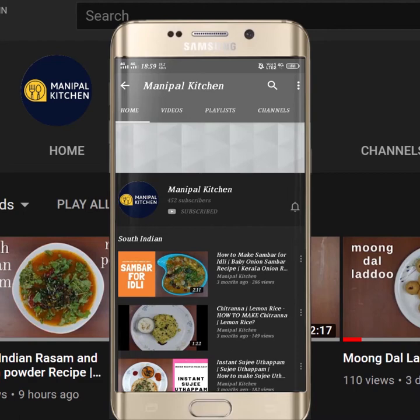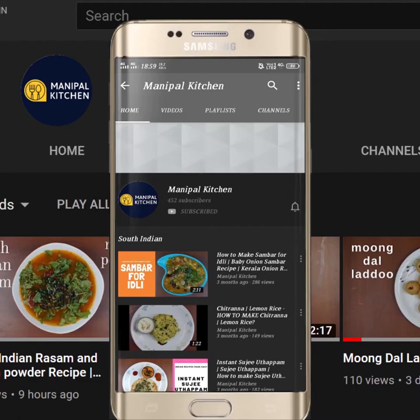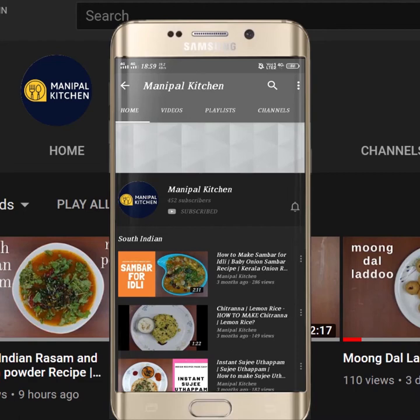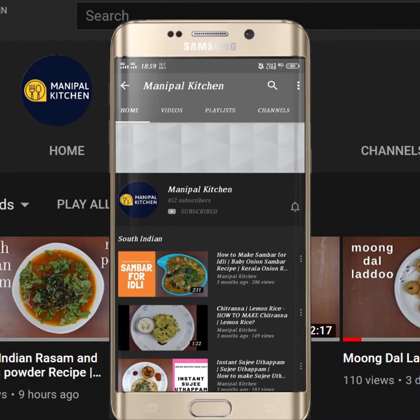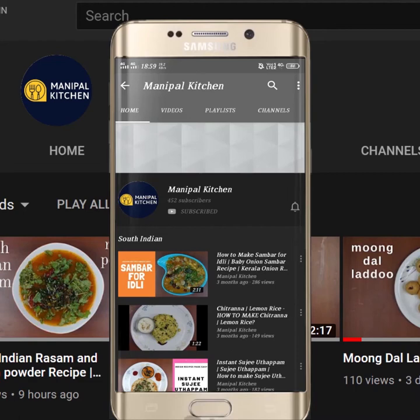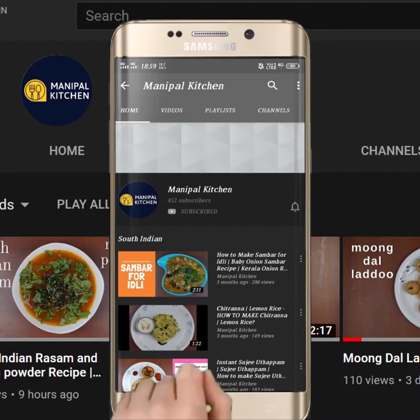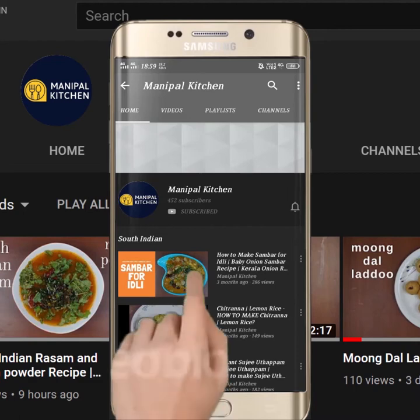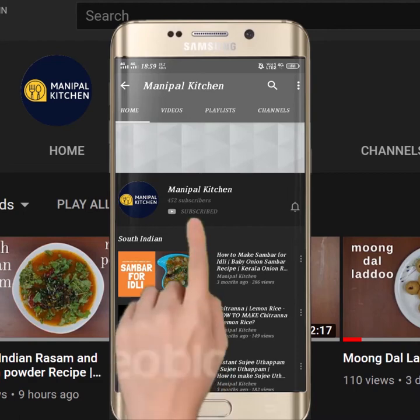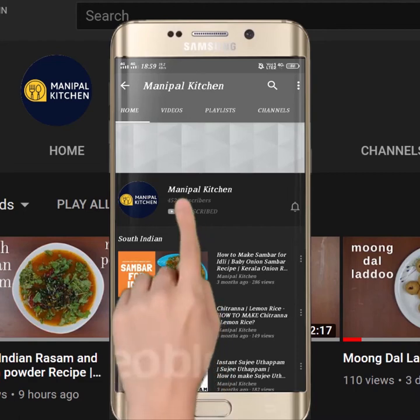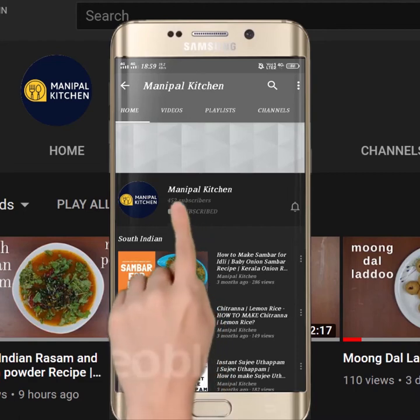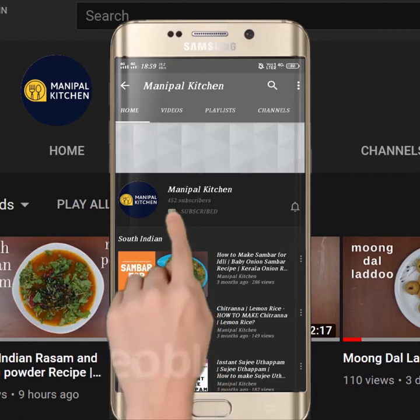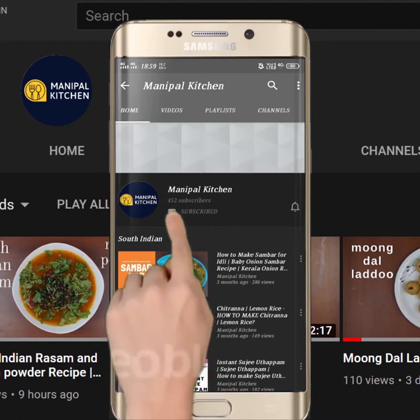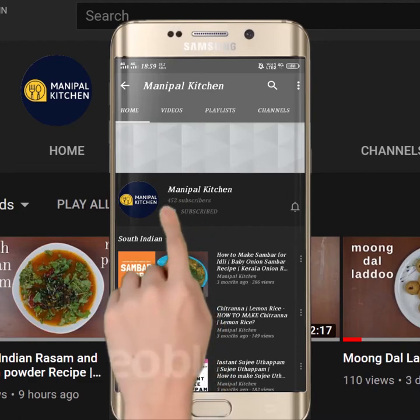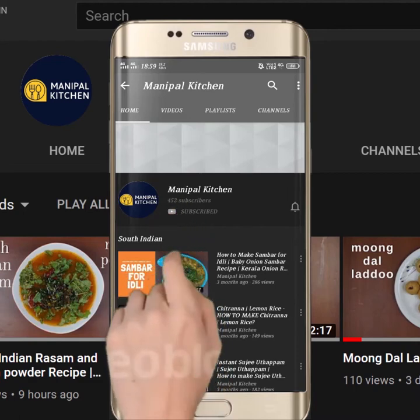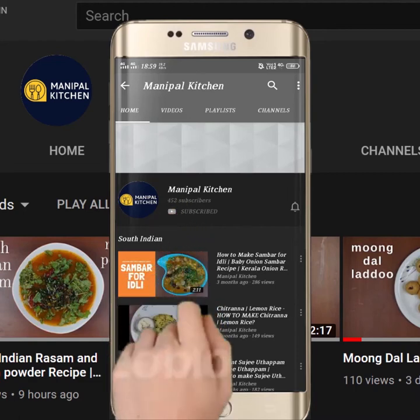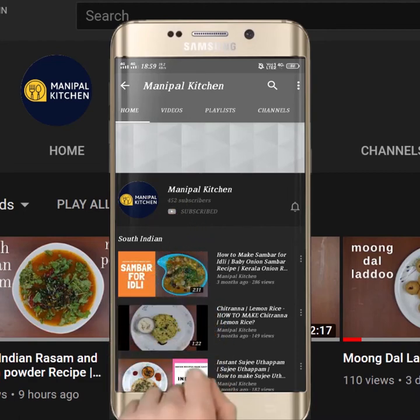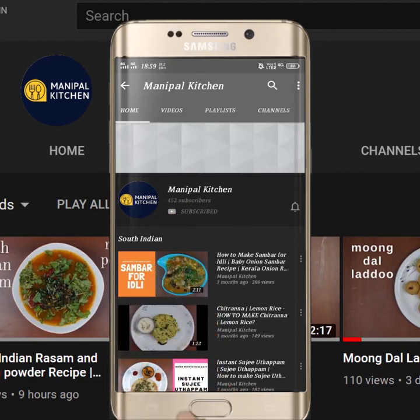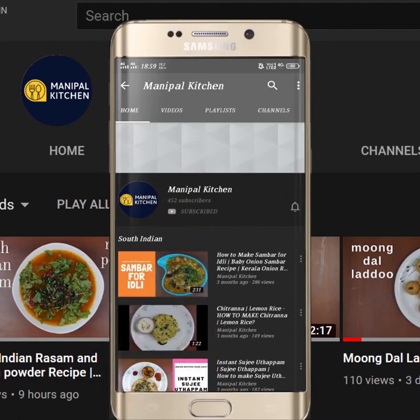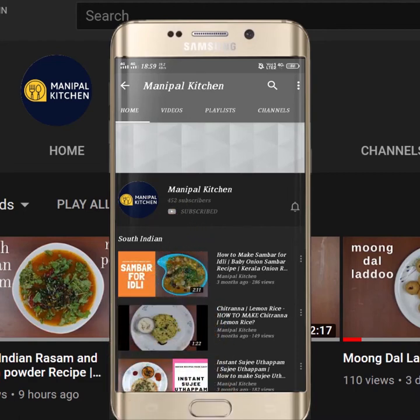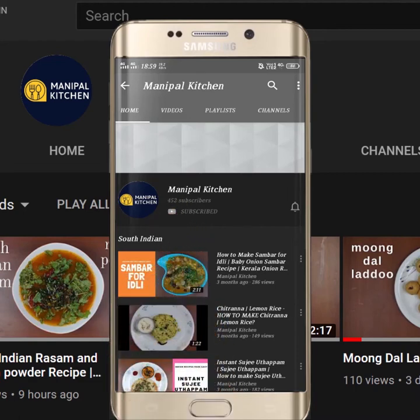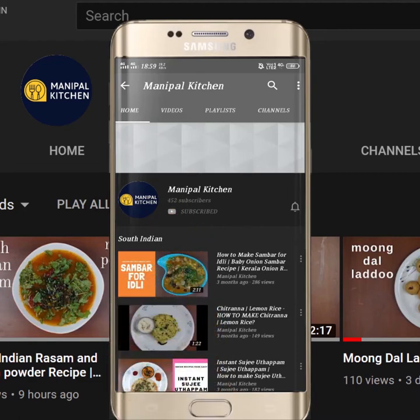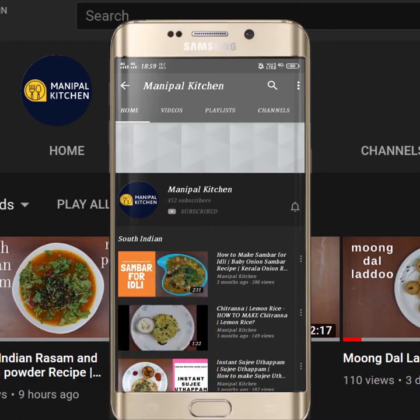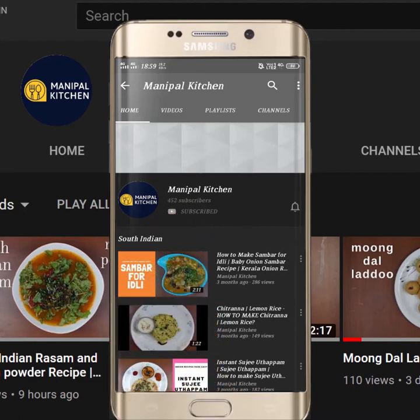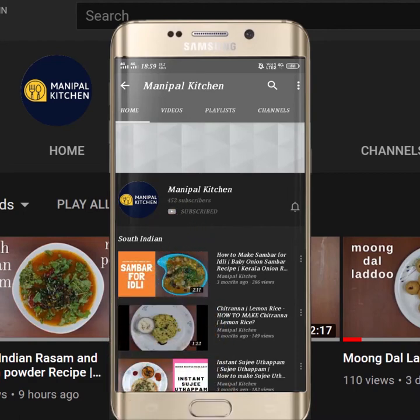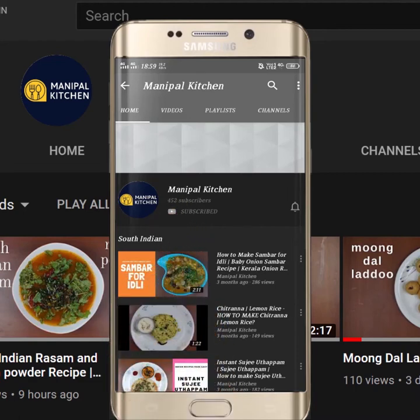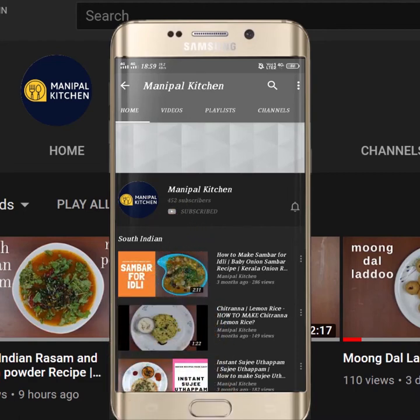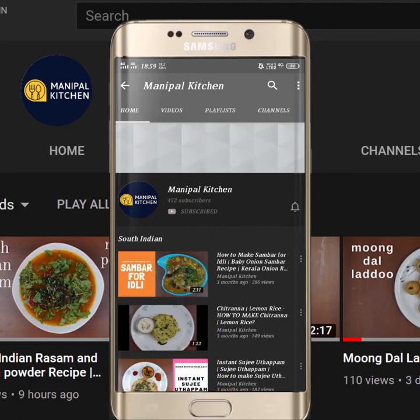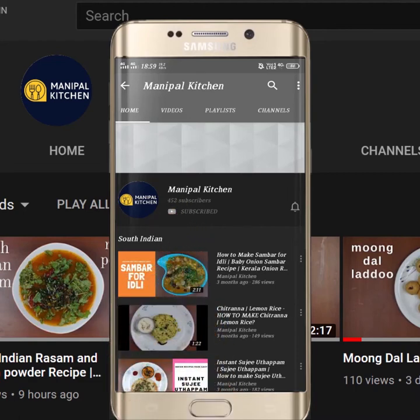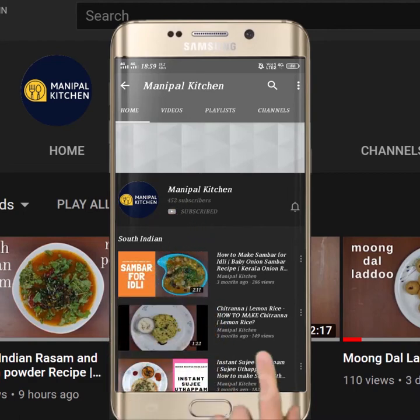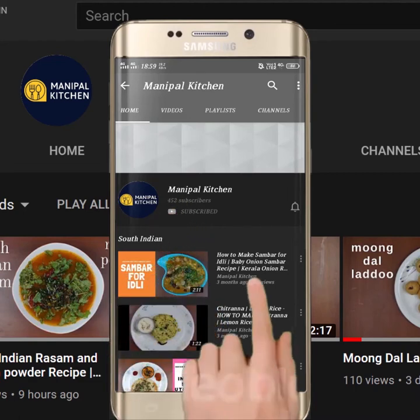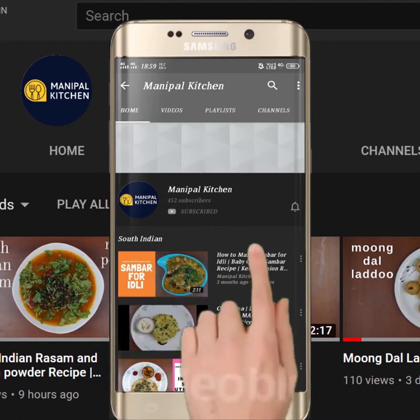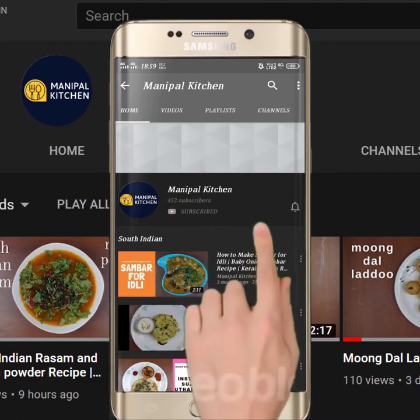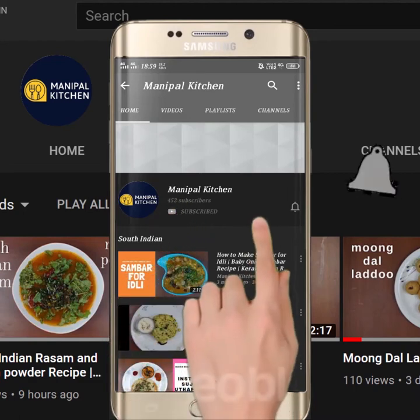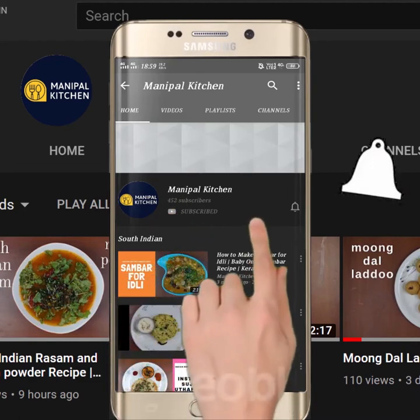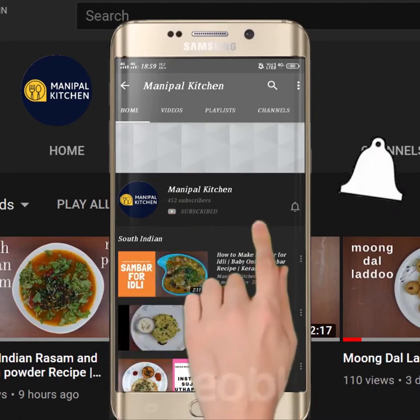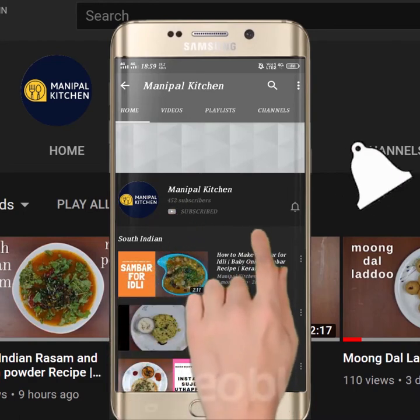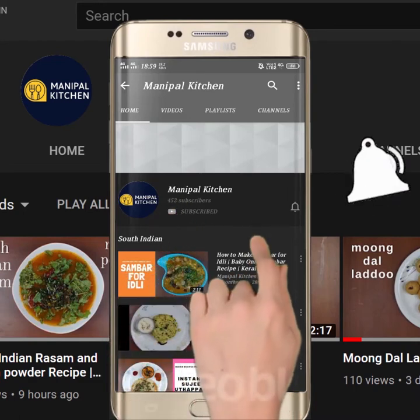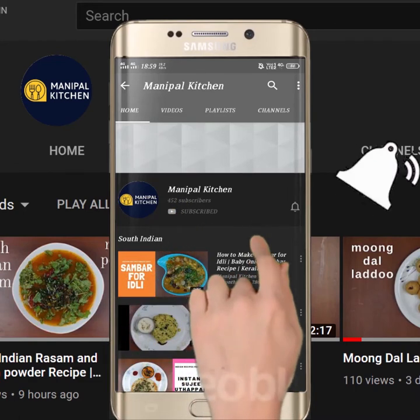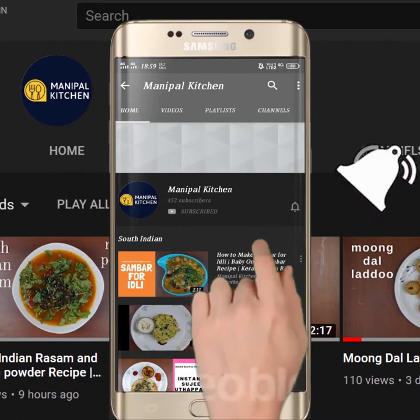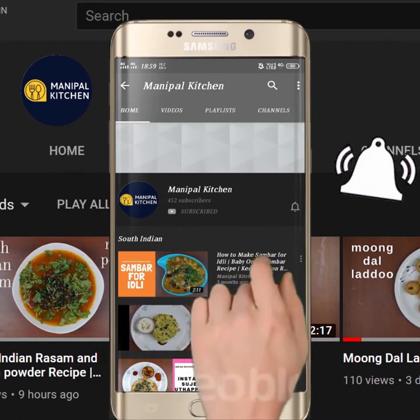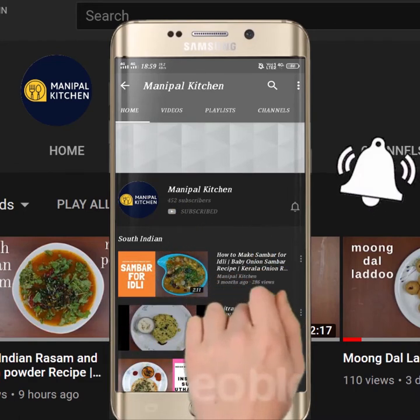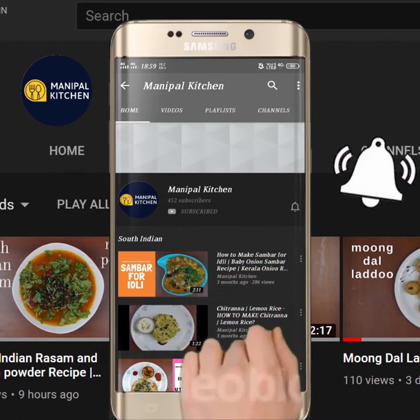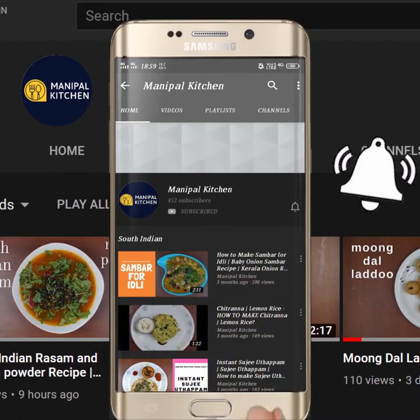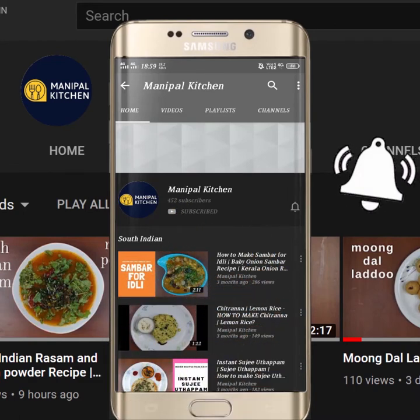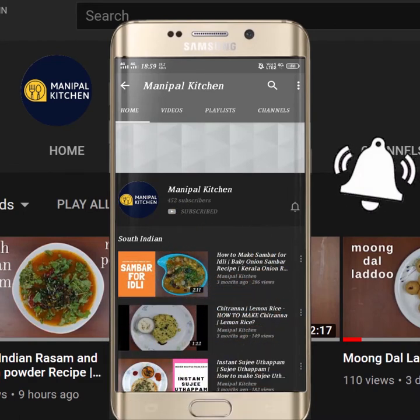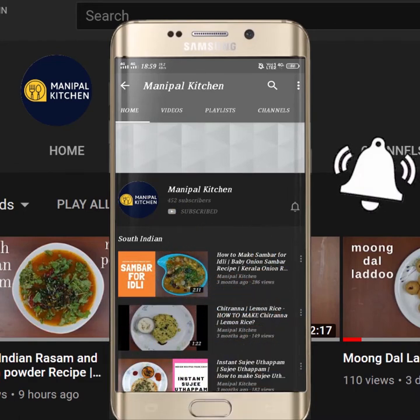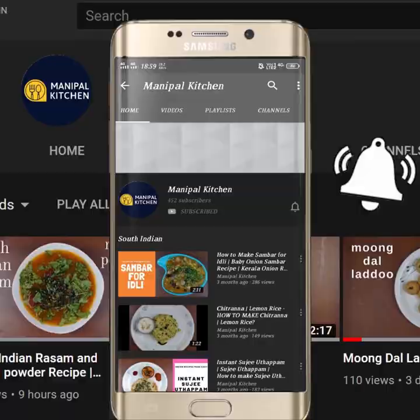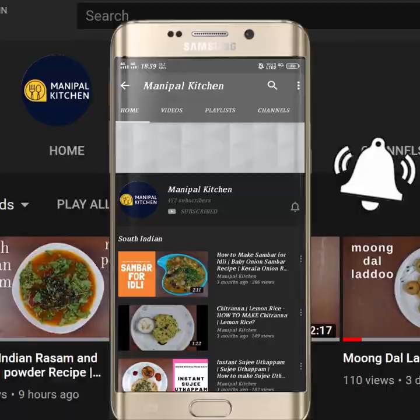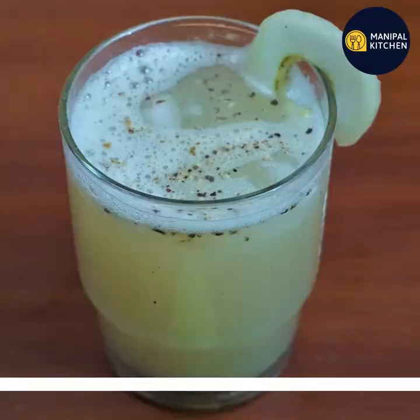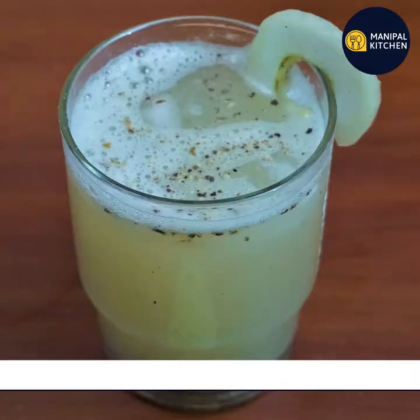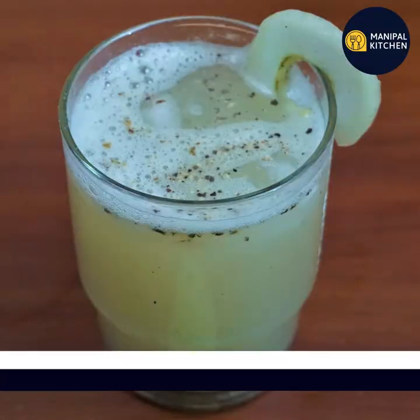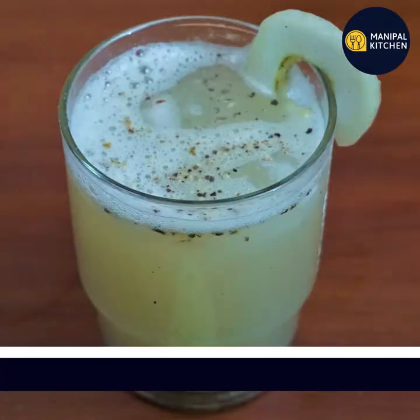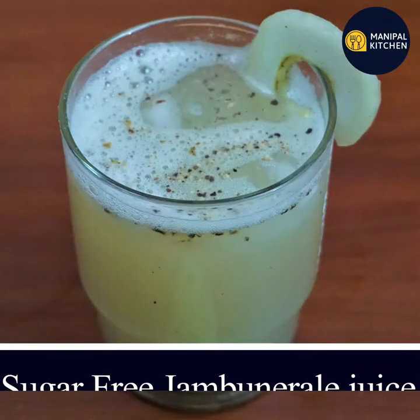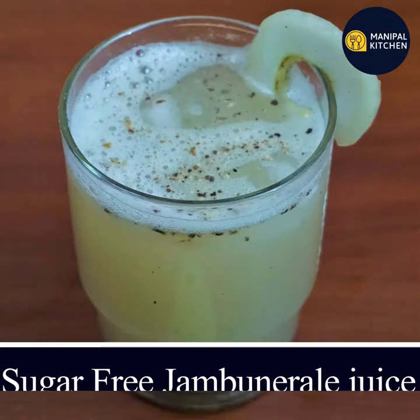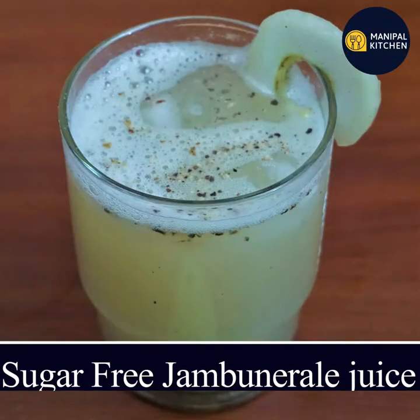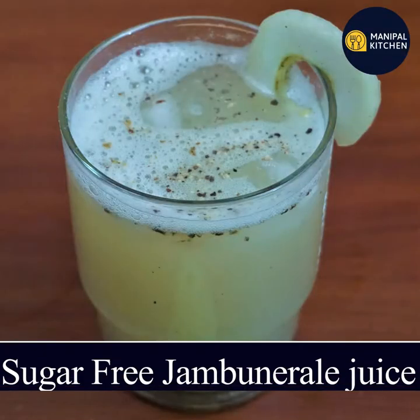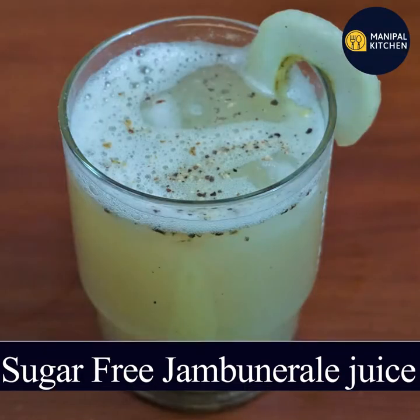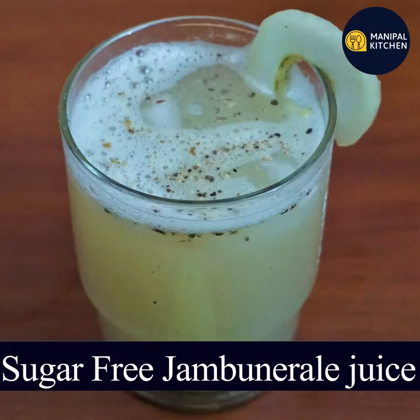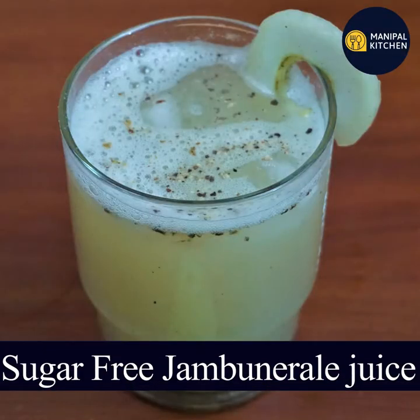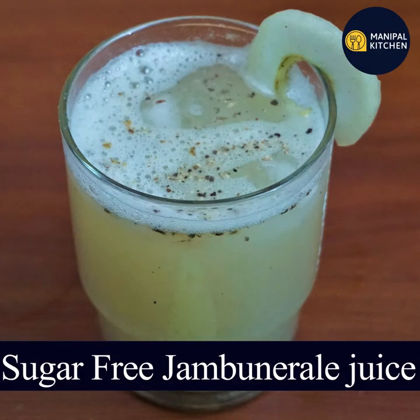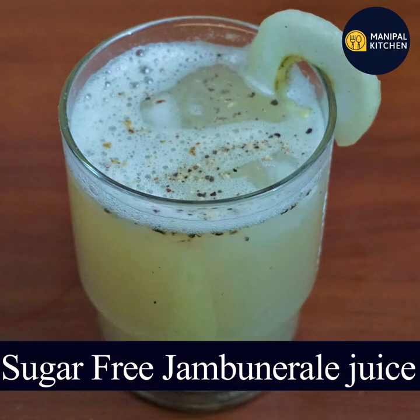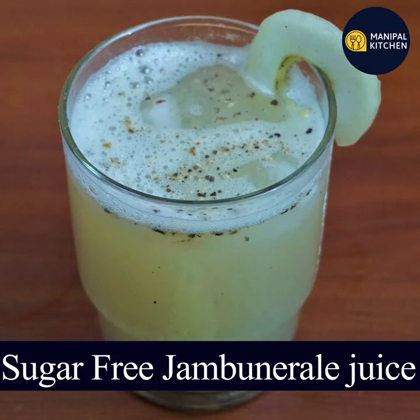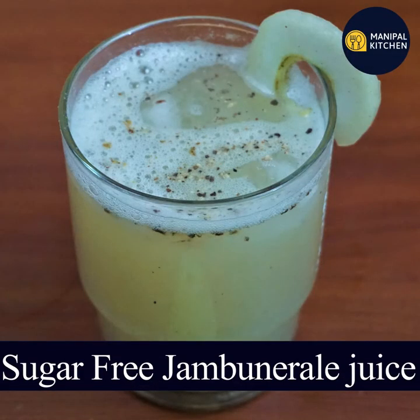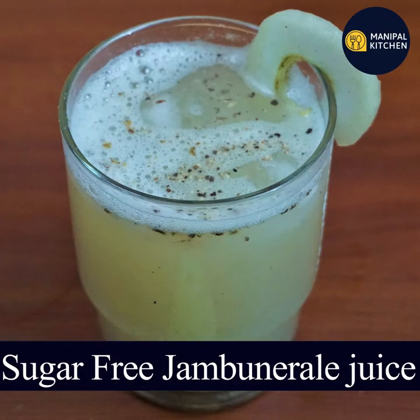Subscribe now and press the bell icon, never miss an update. Hi friends, welcome to Manipal Kitchen Rahakari.